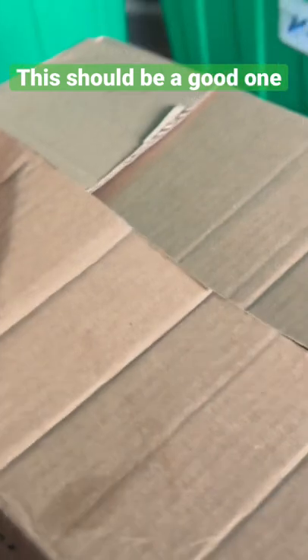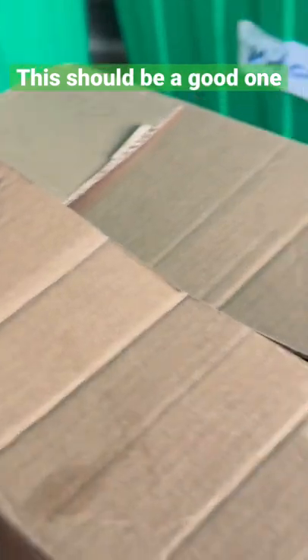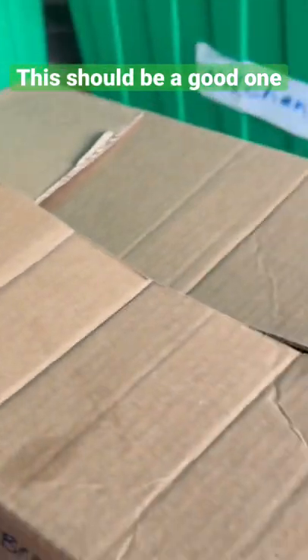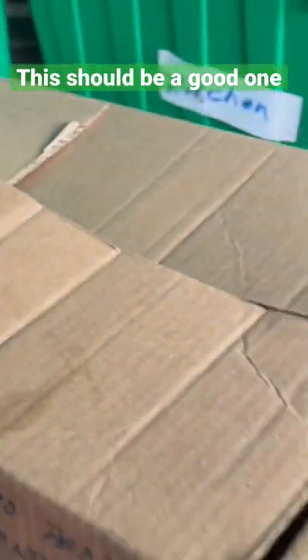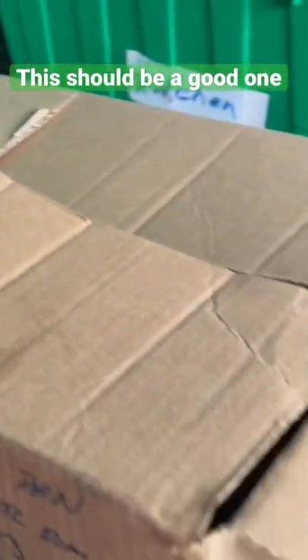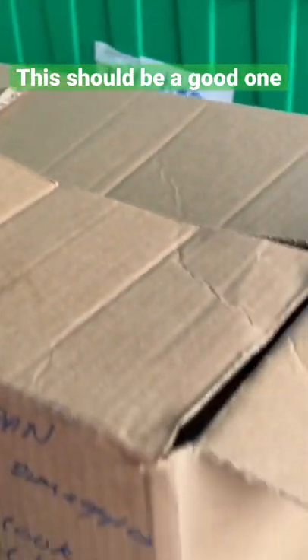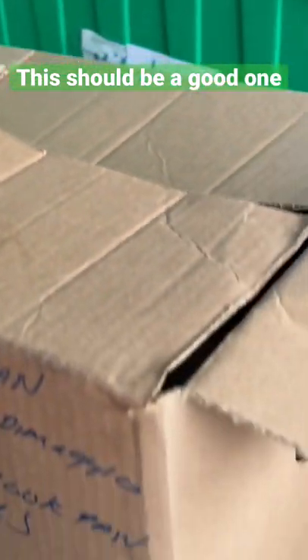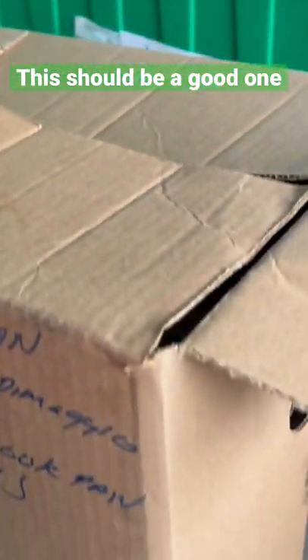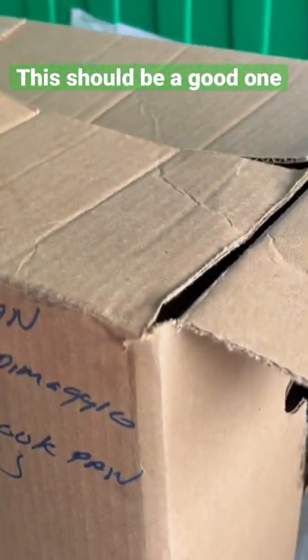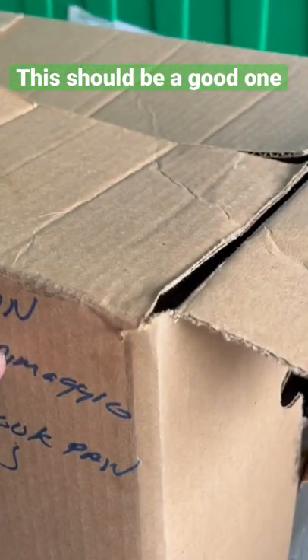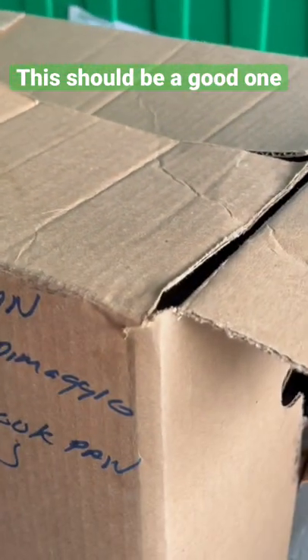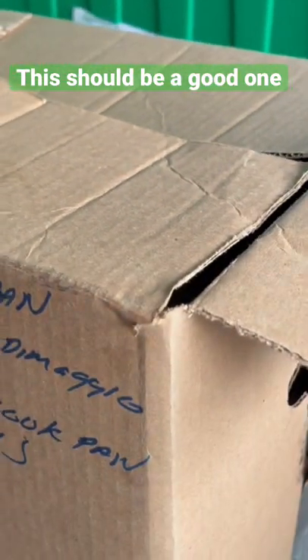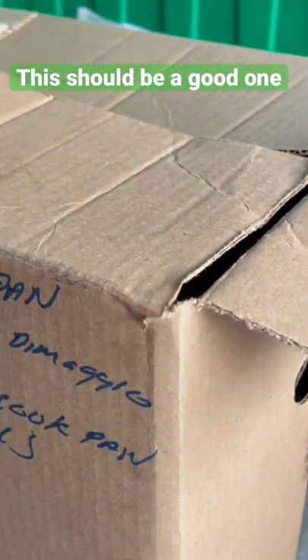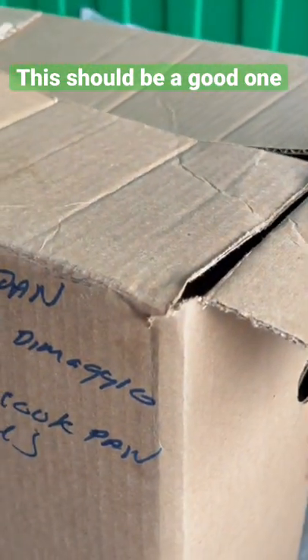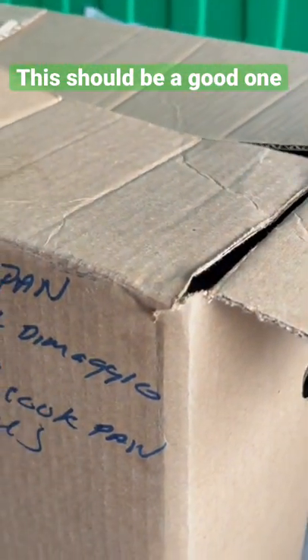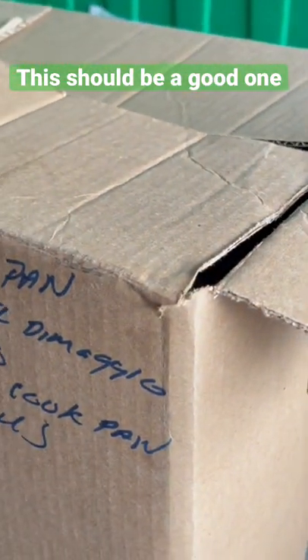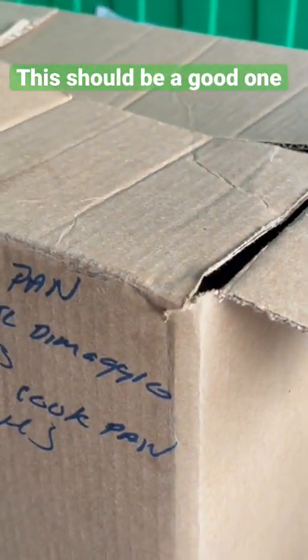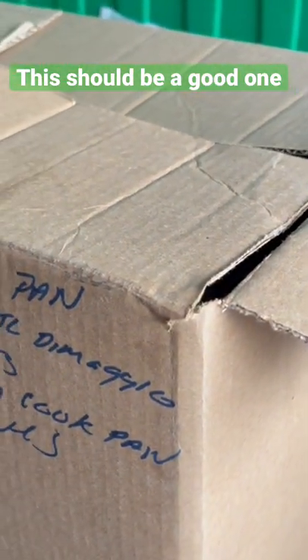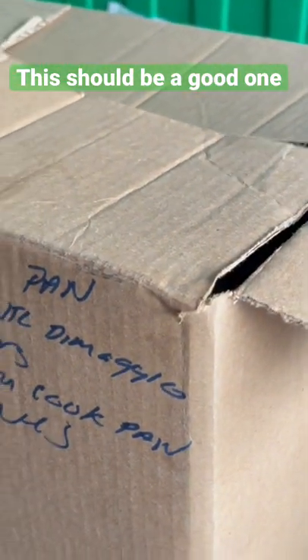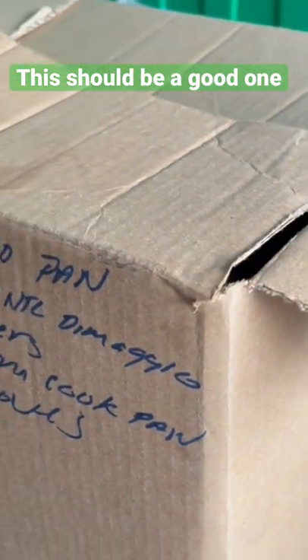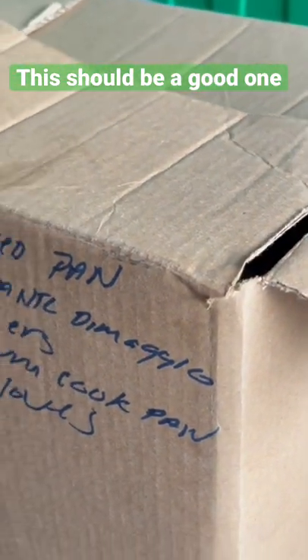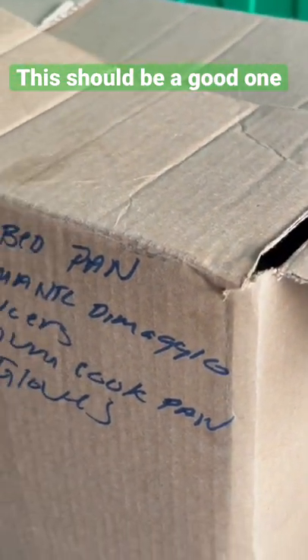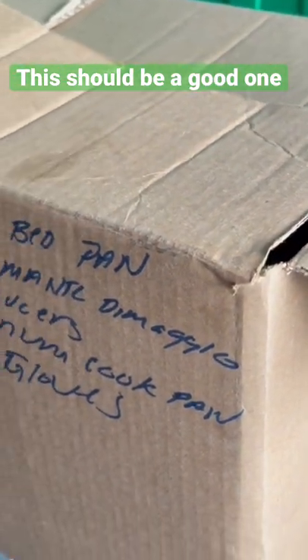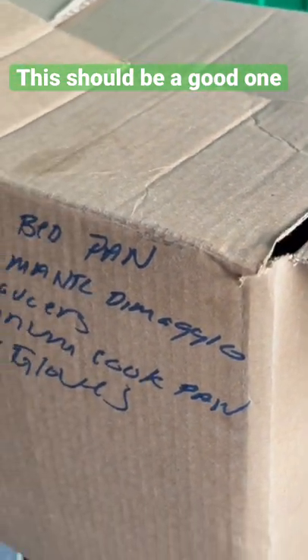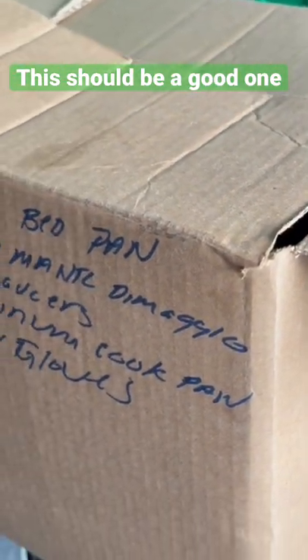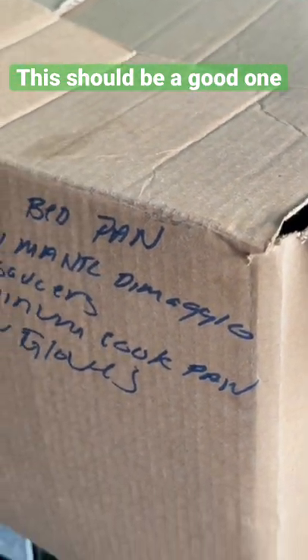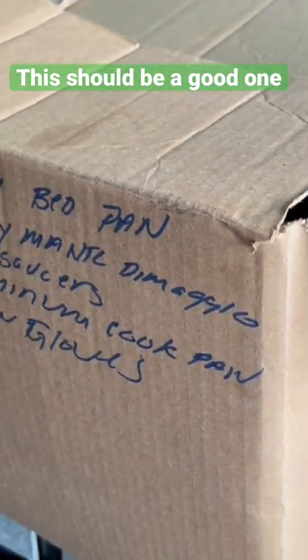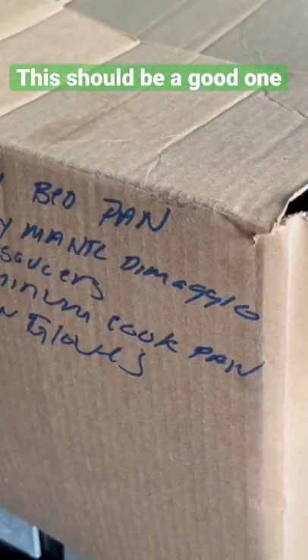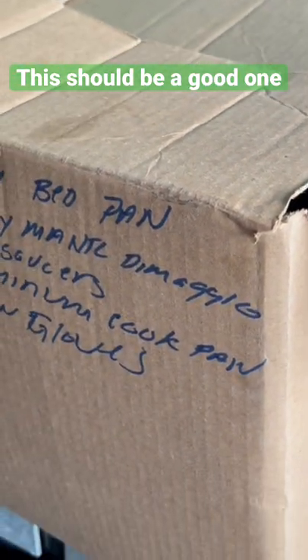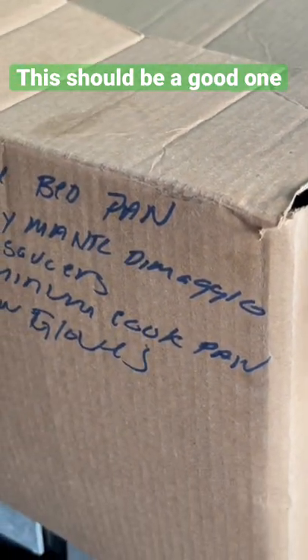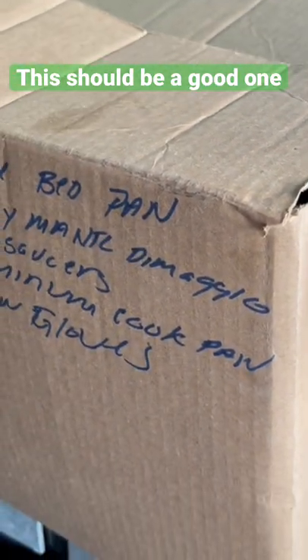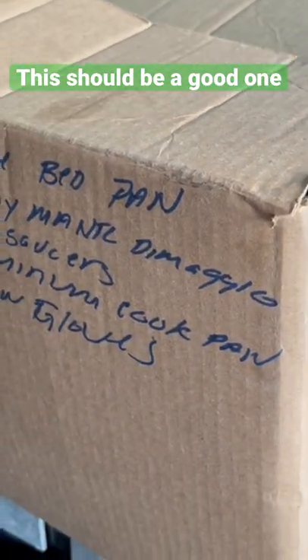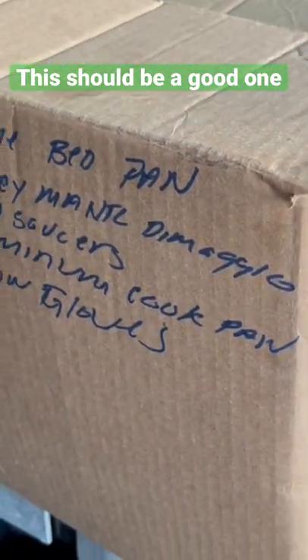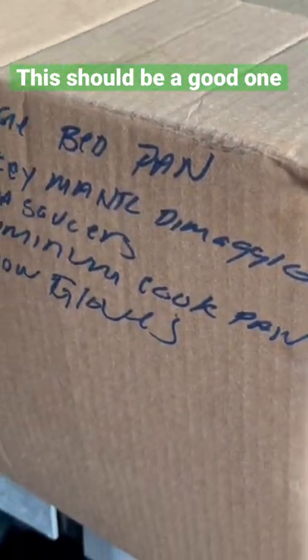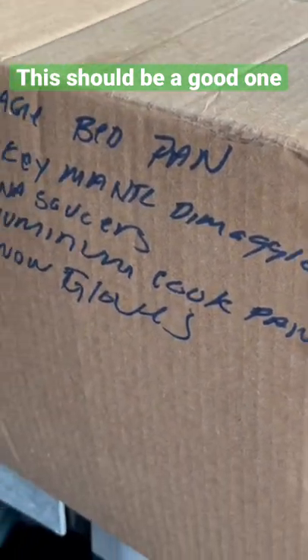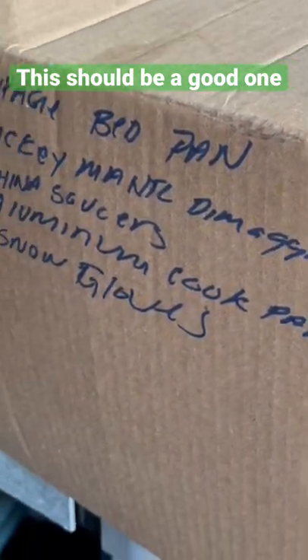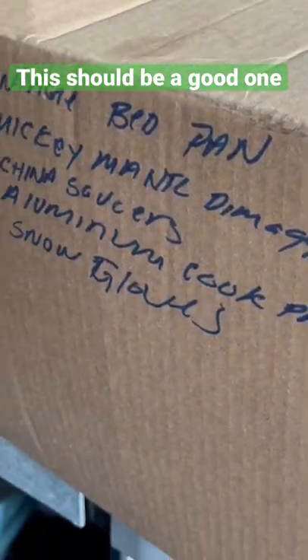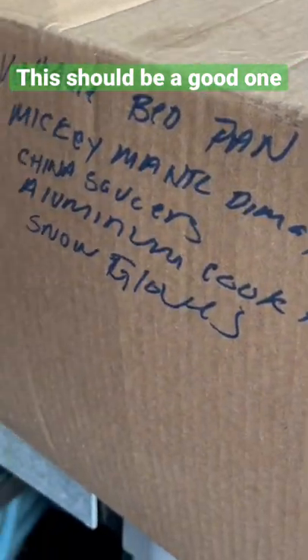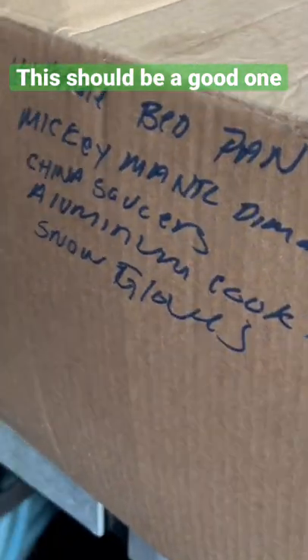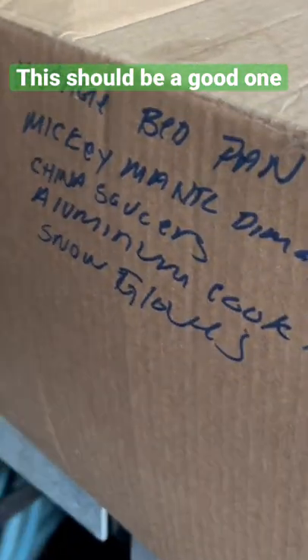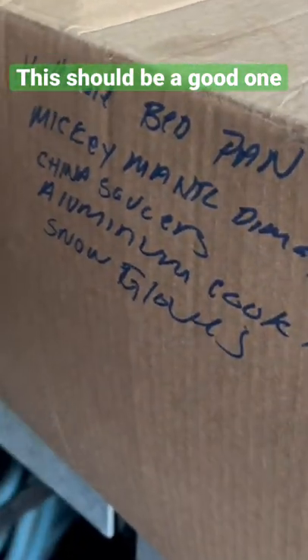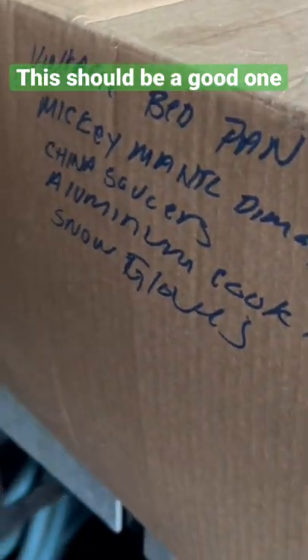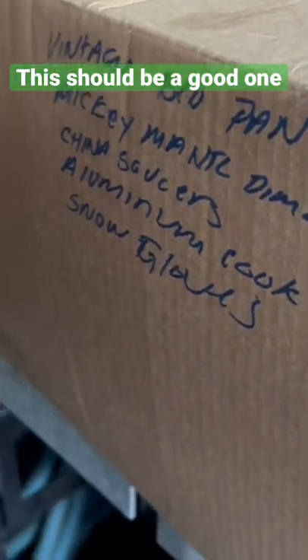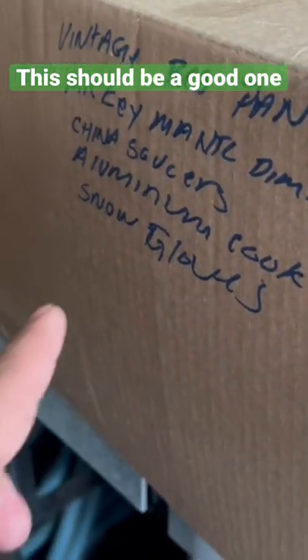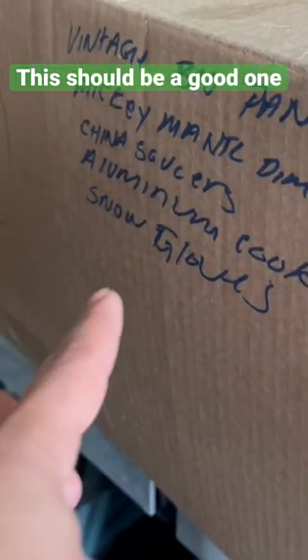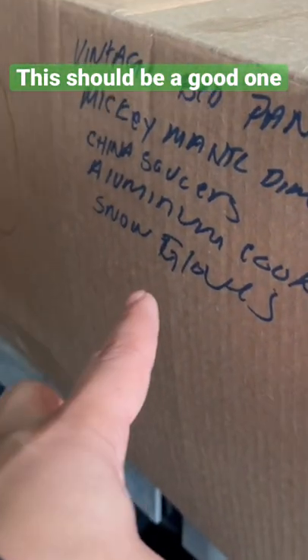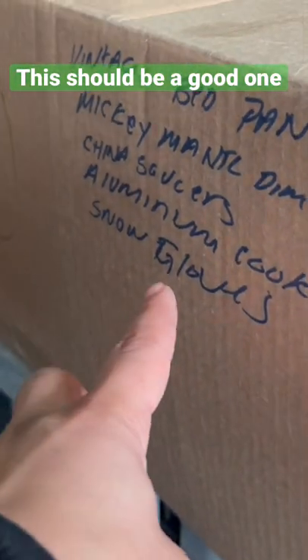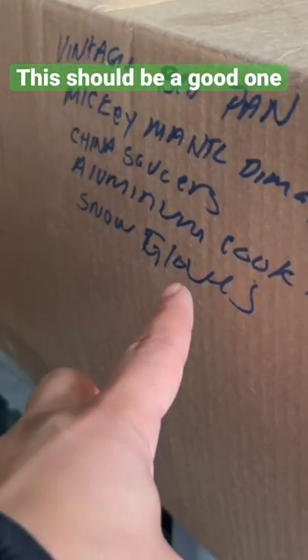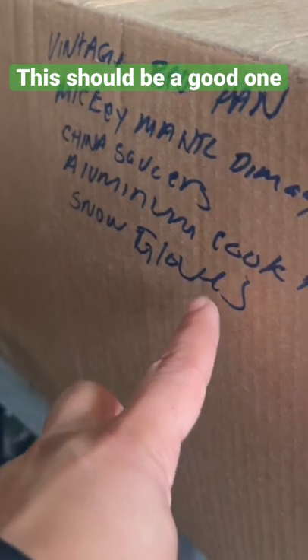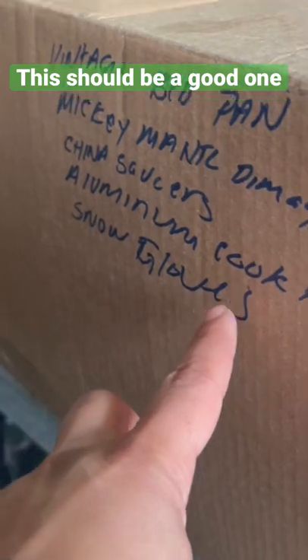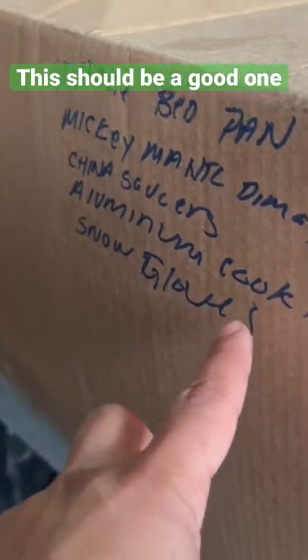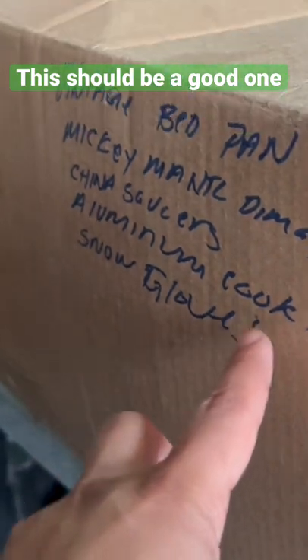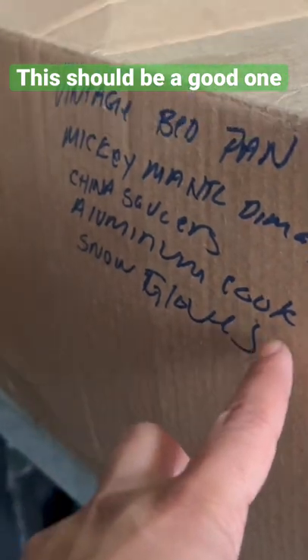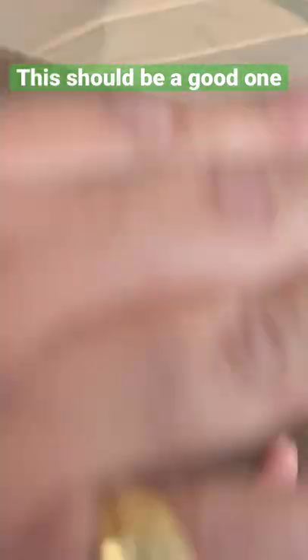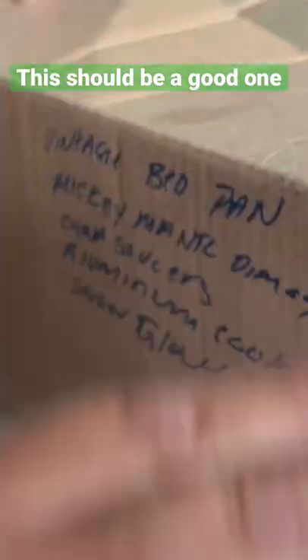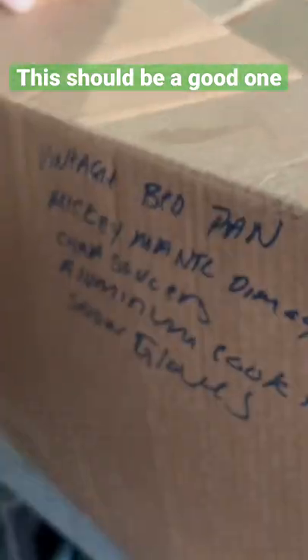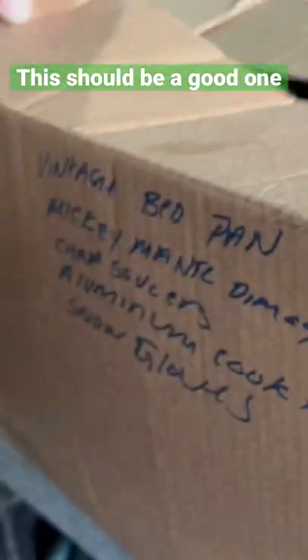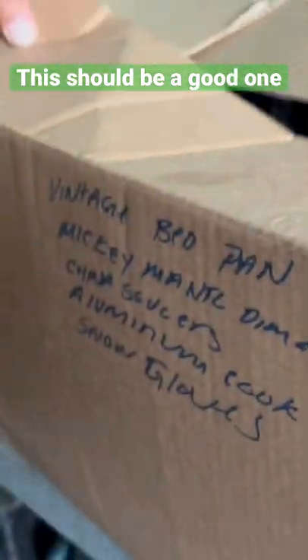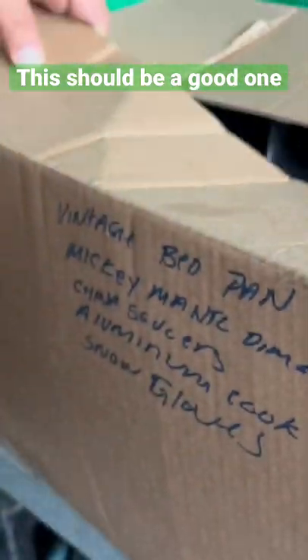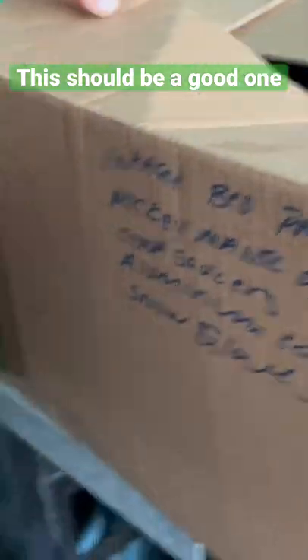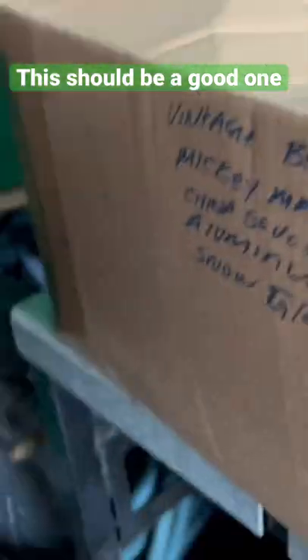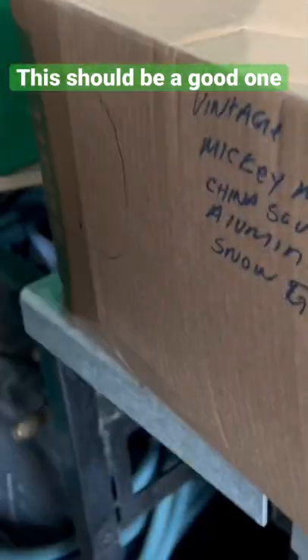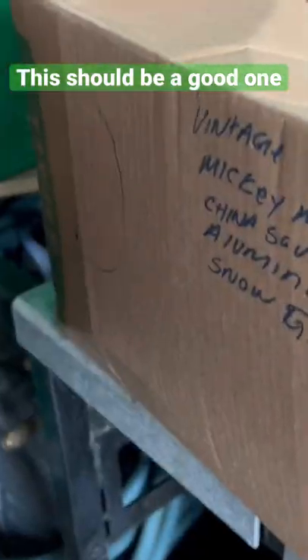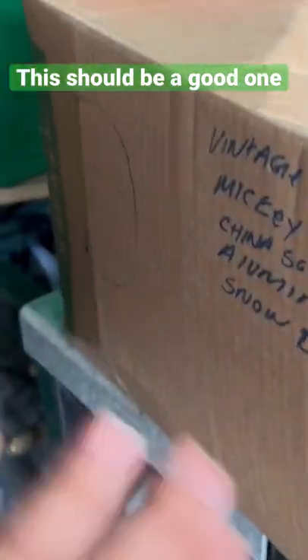Vintage bed pan, Mickey Mantle, DiMaggio, China Saucers, aluminum — yes, yes!